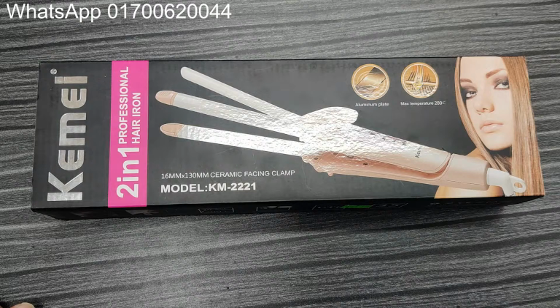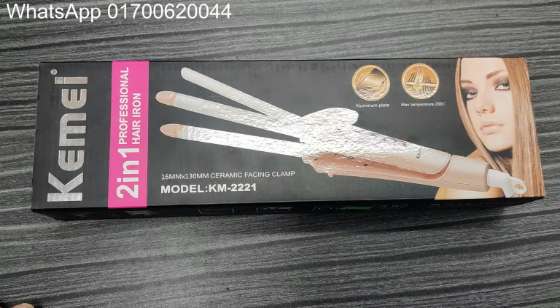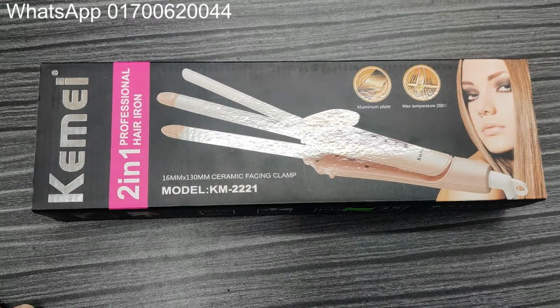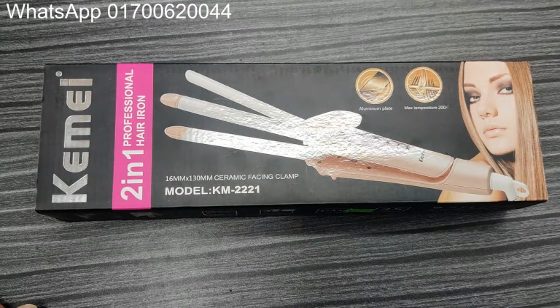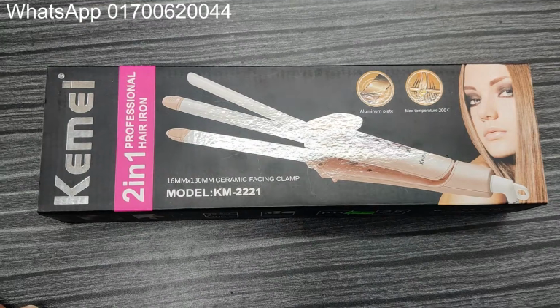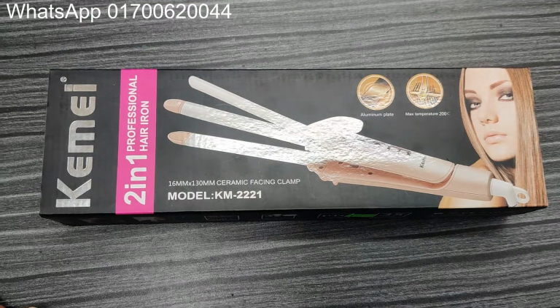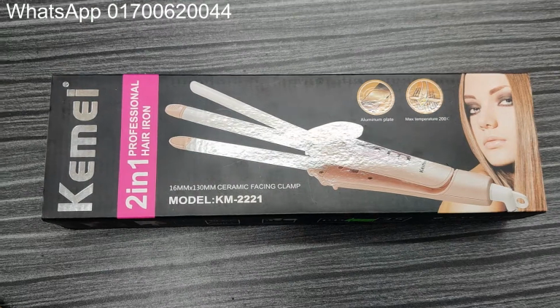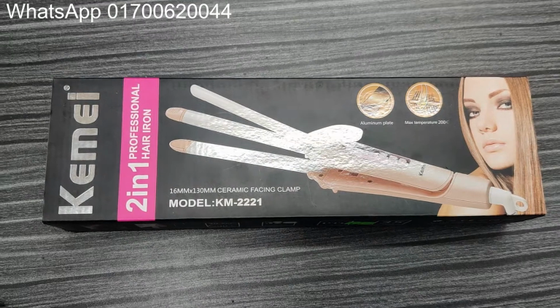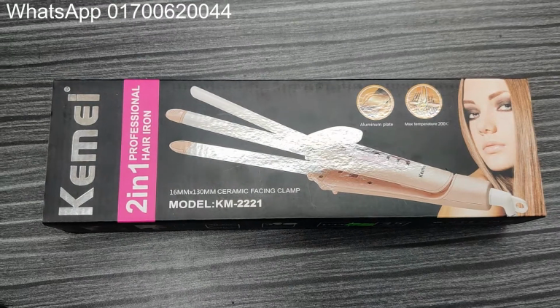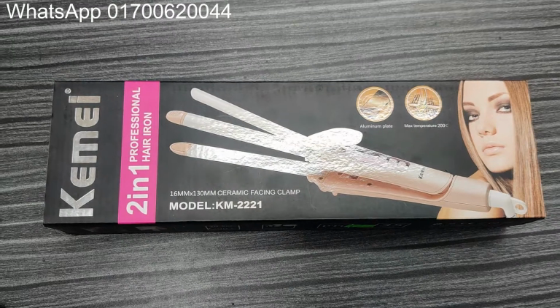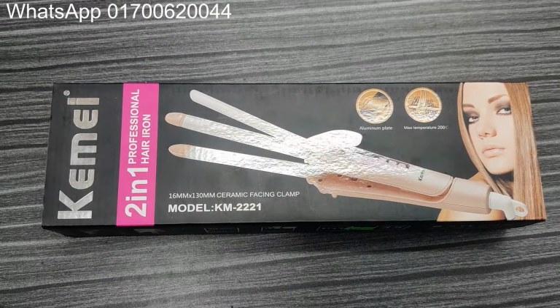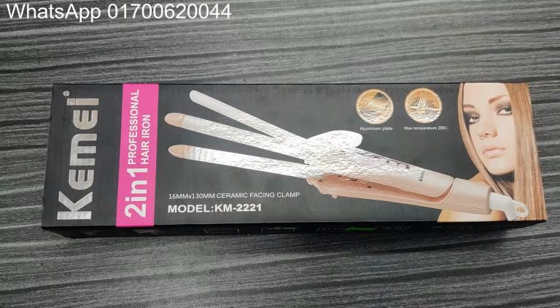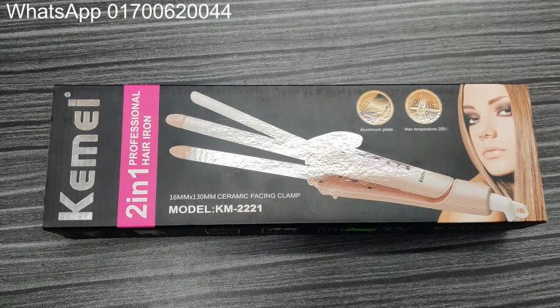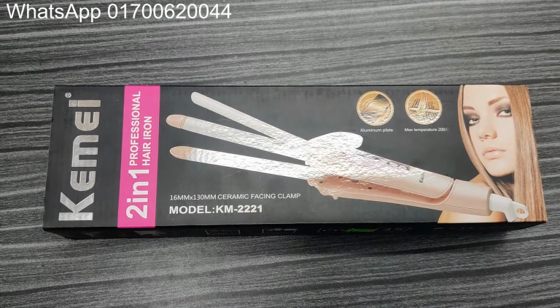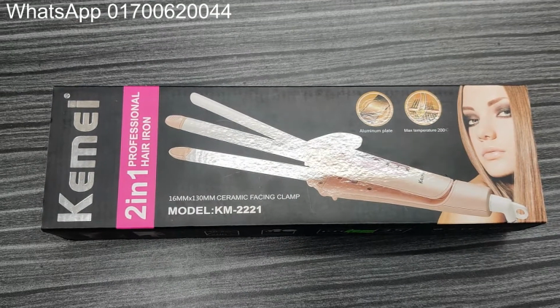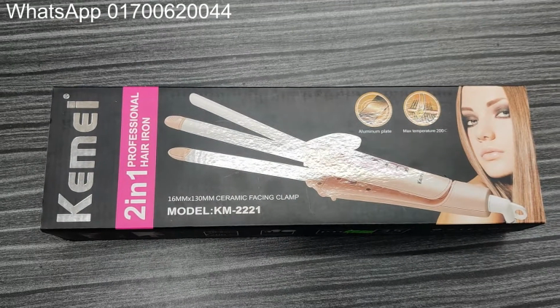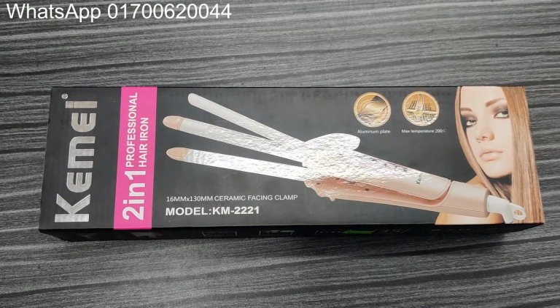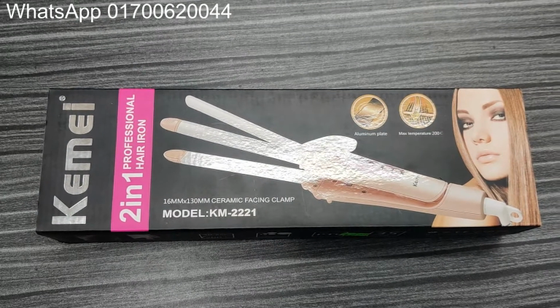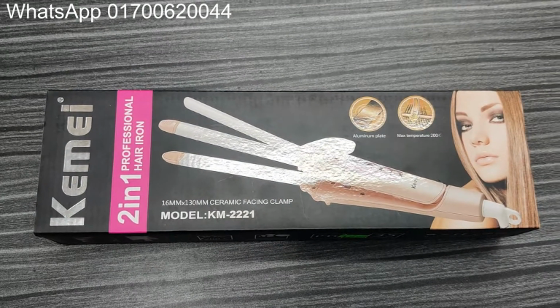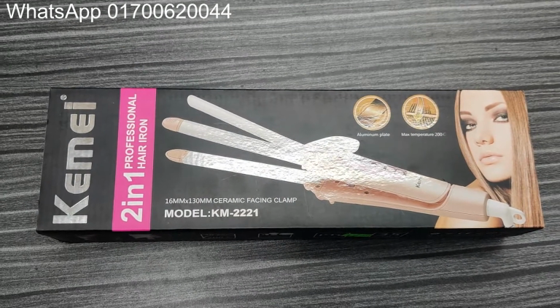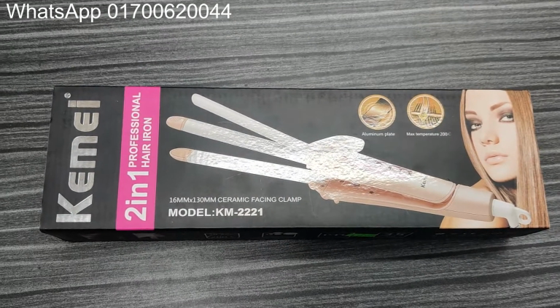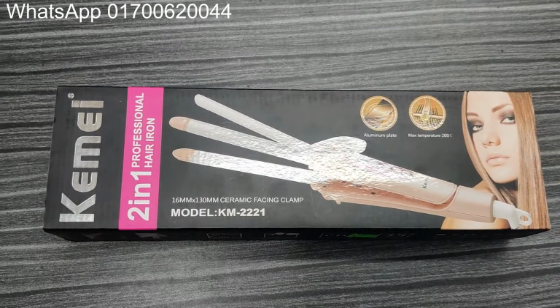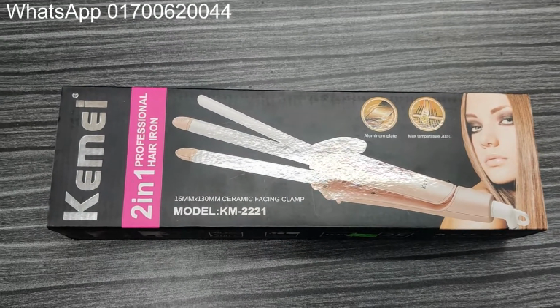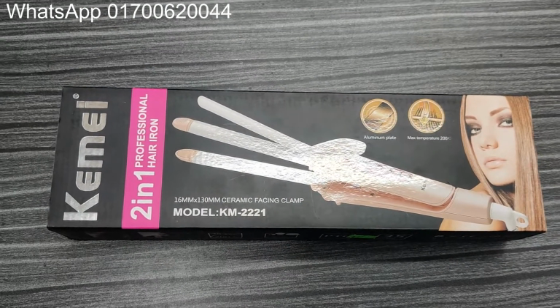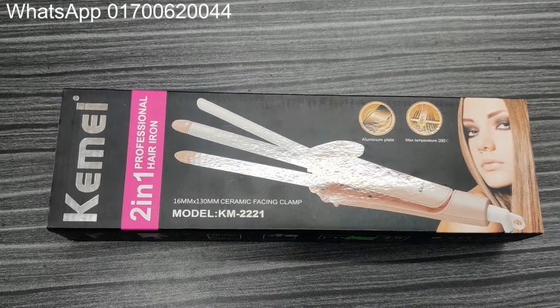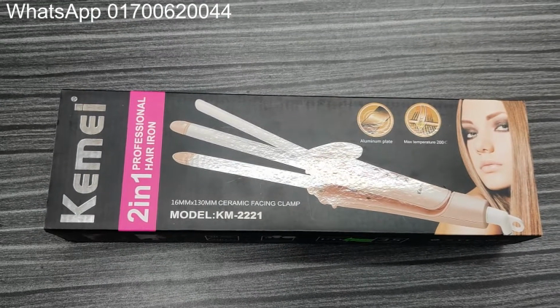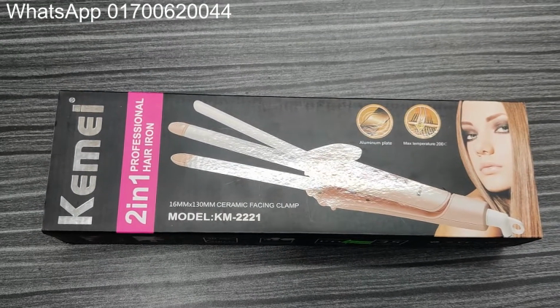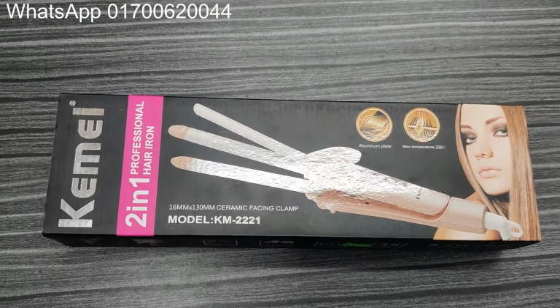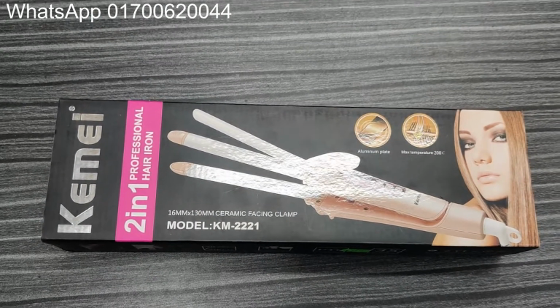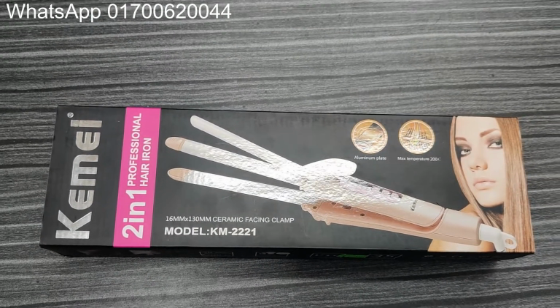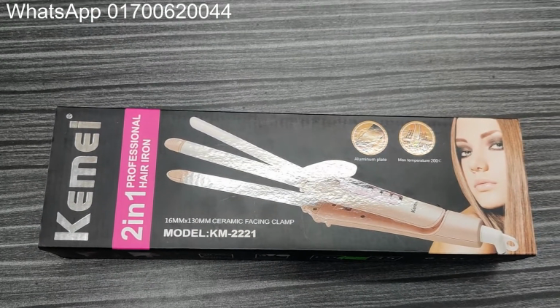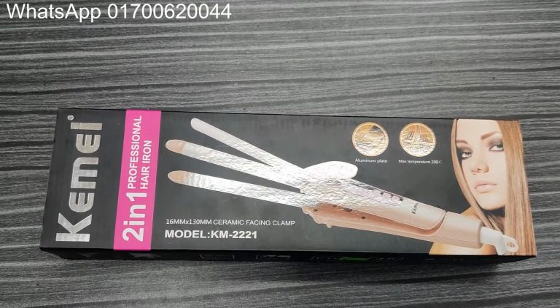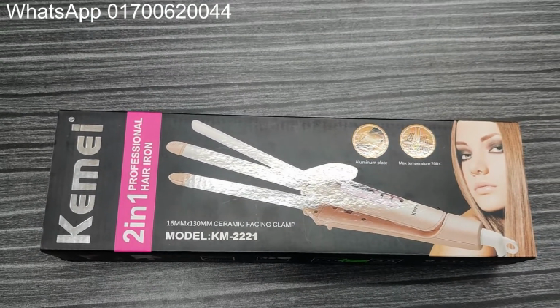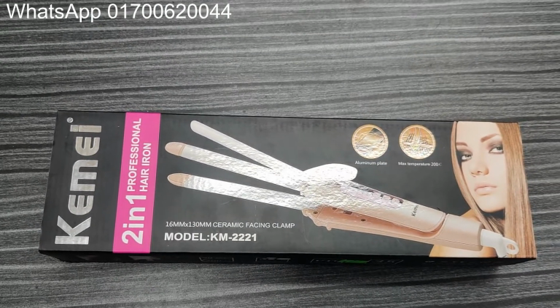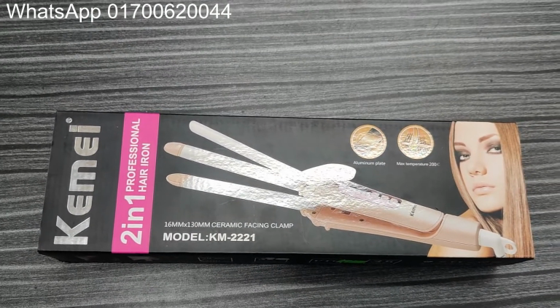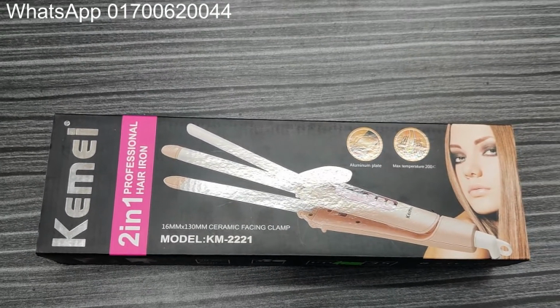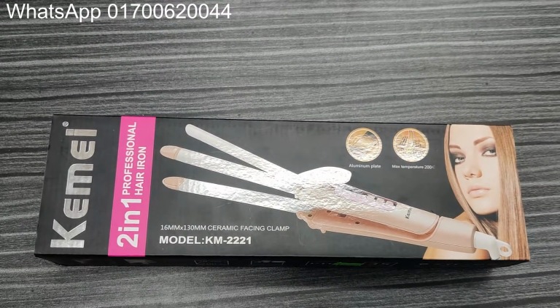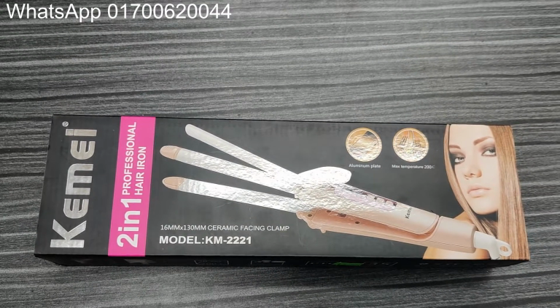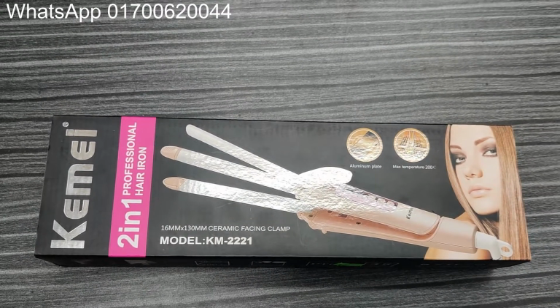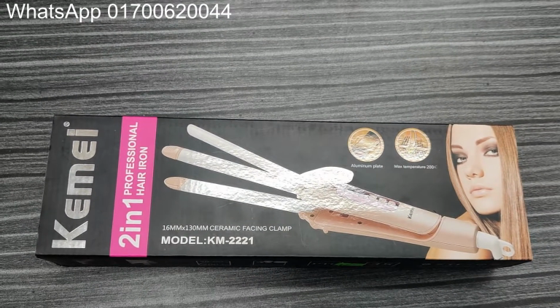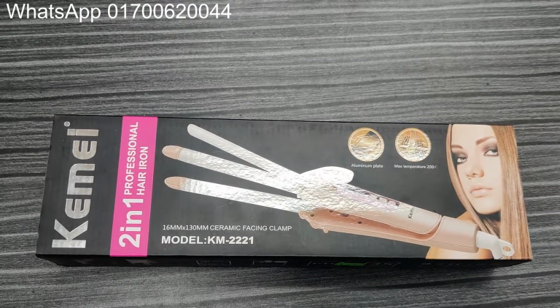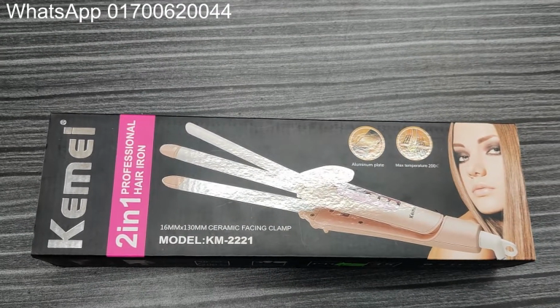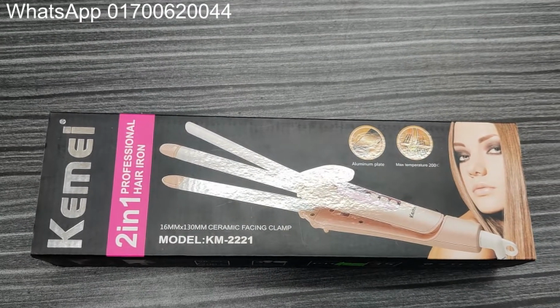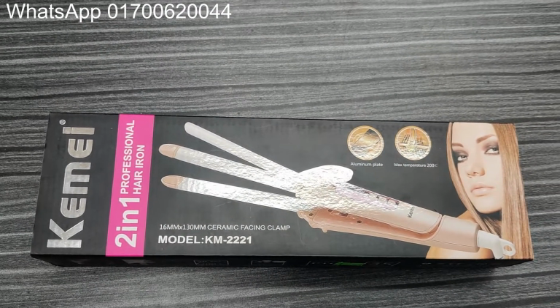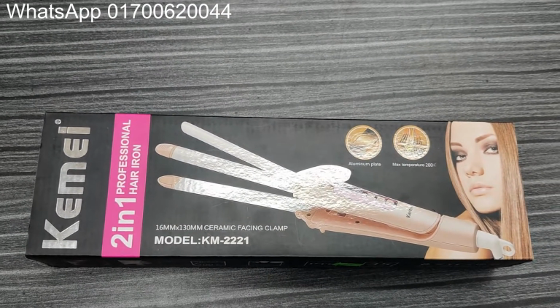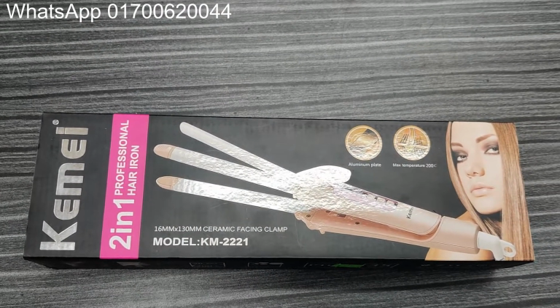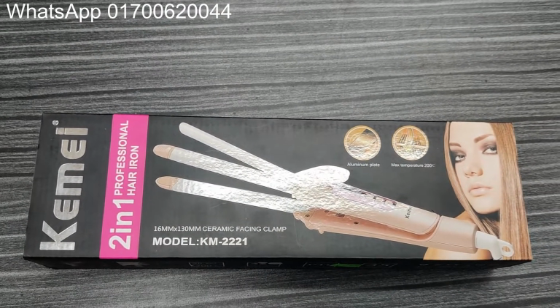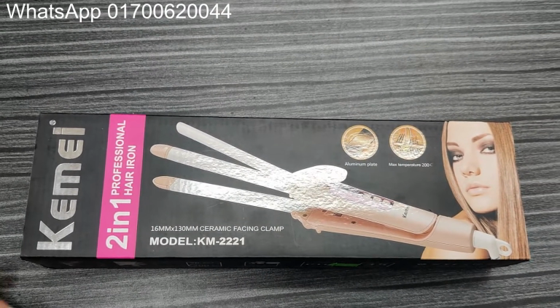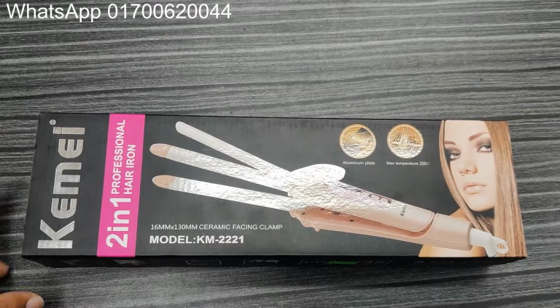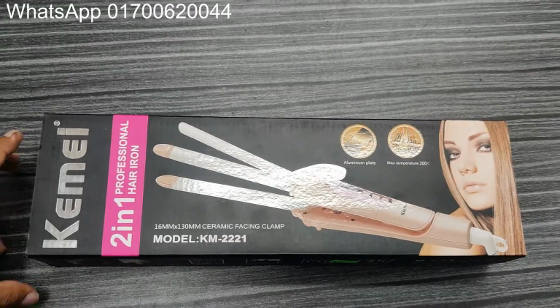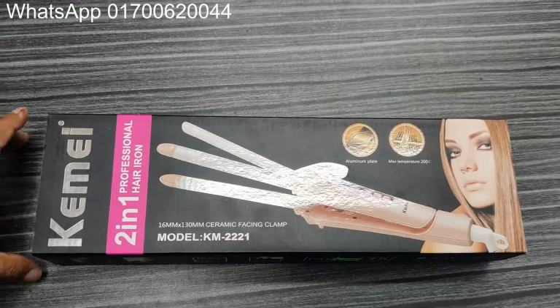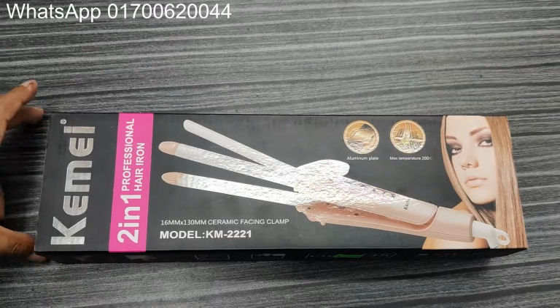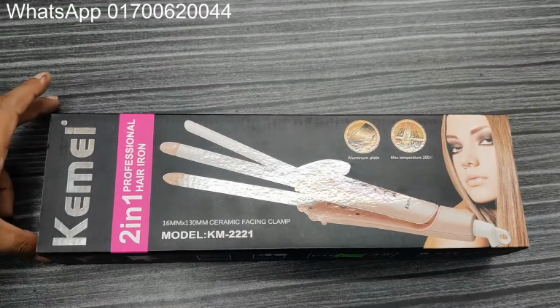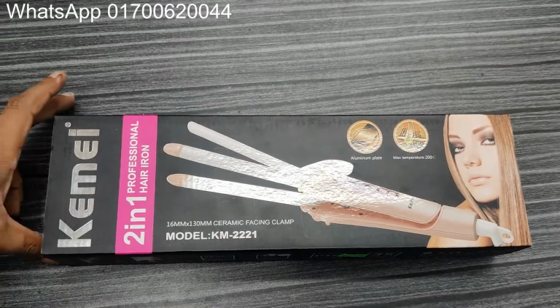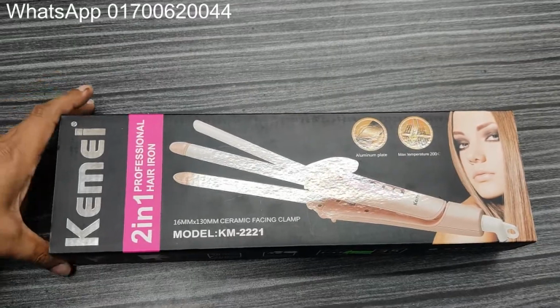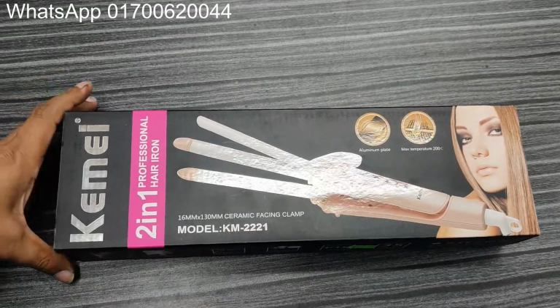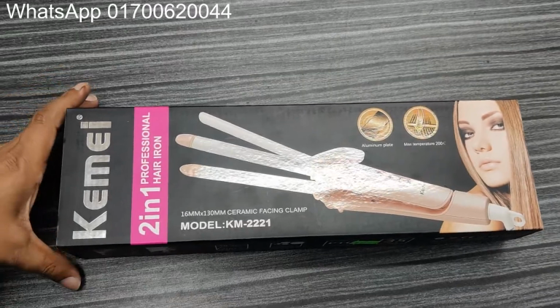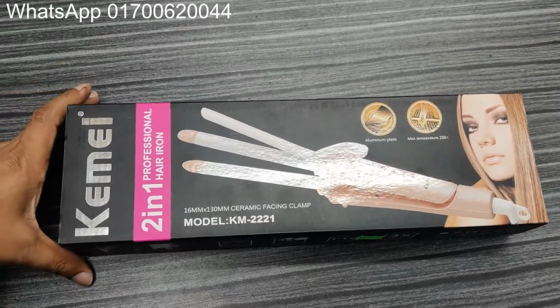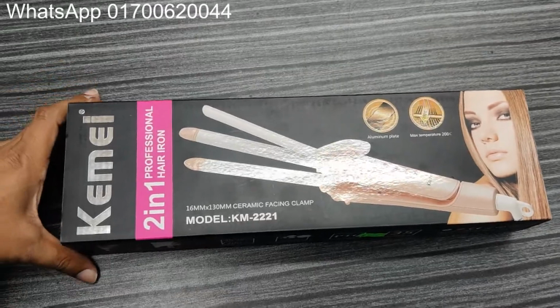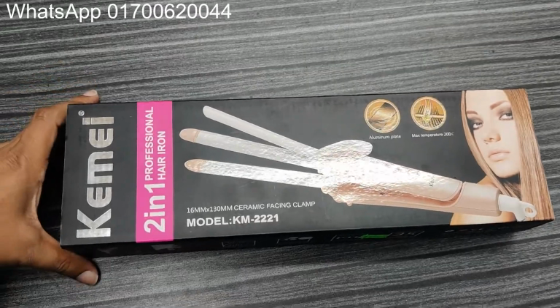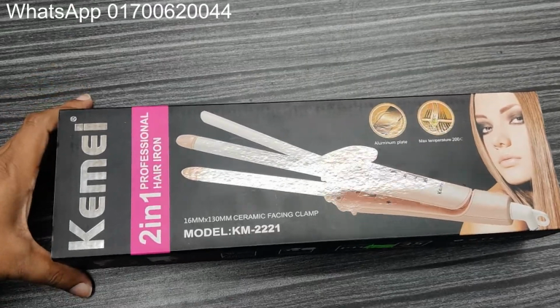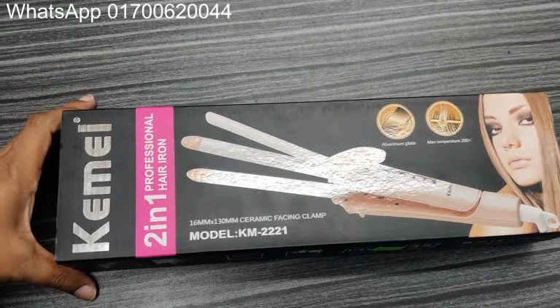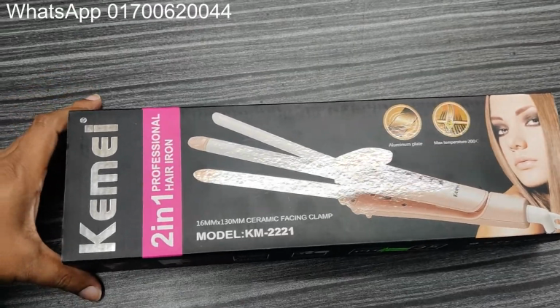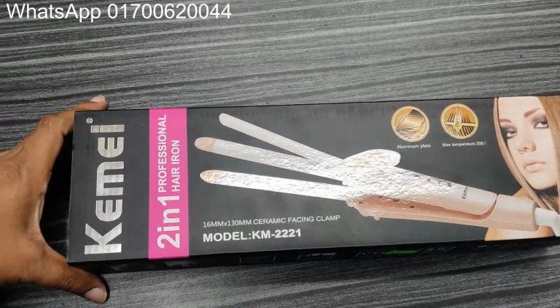Welcome to Himal Marthi Shelly. It is a nice product of Himal Marthi — a professional product.